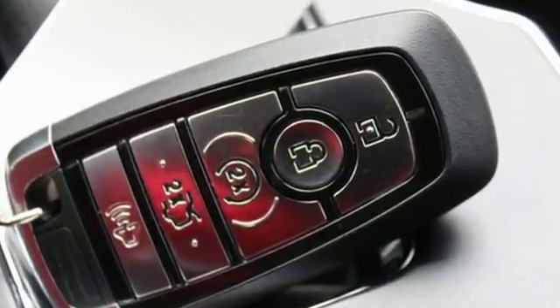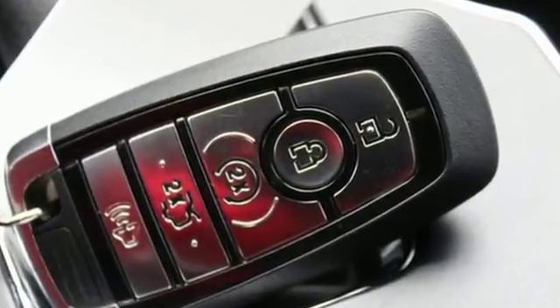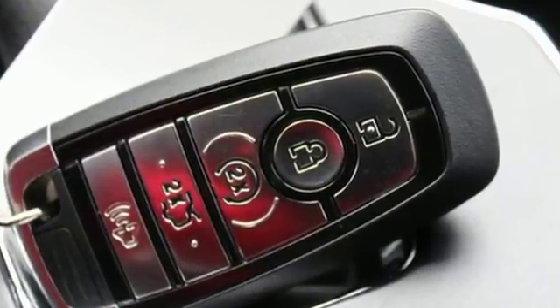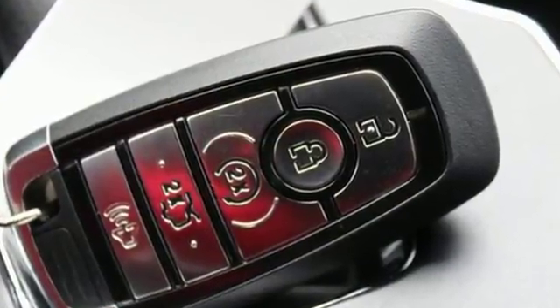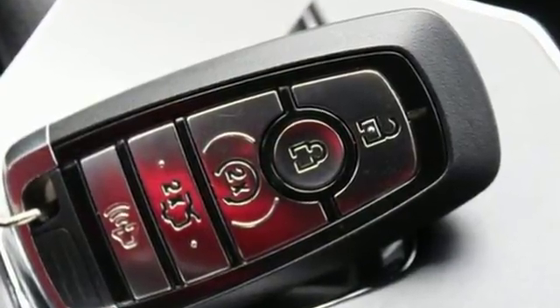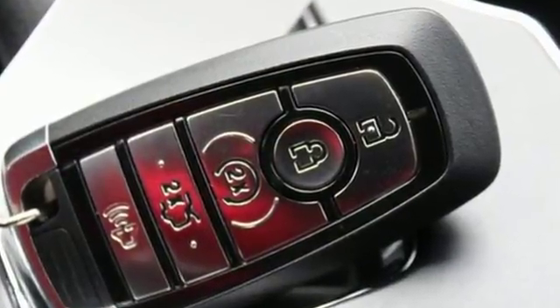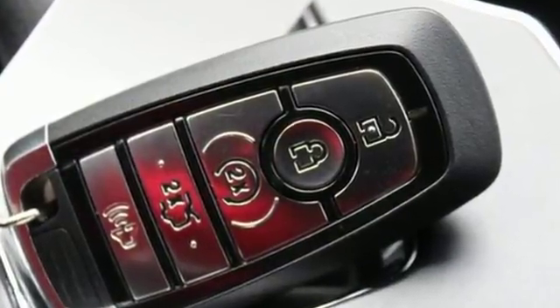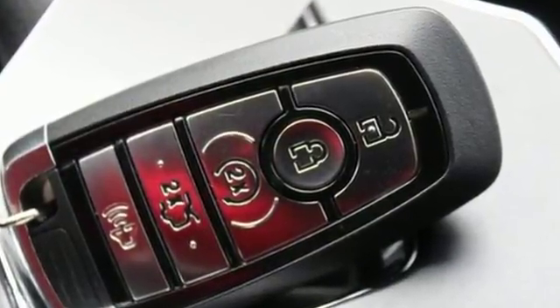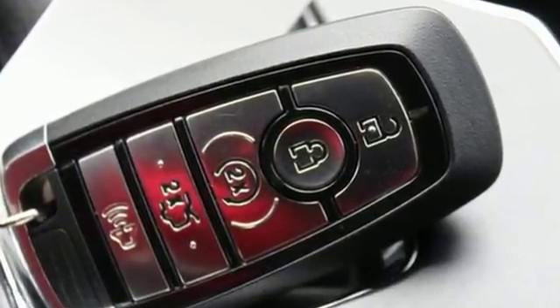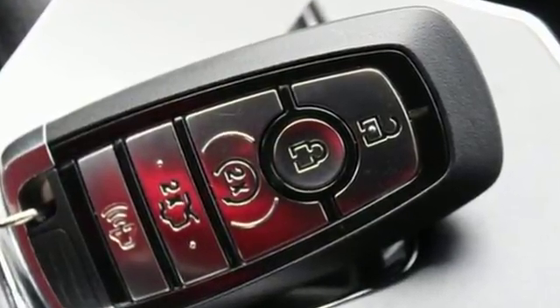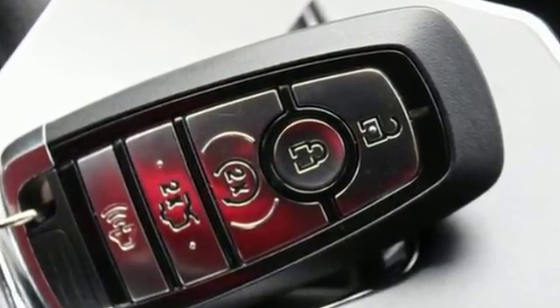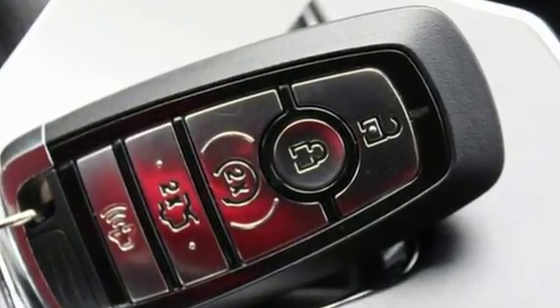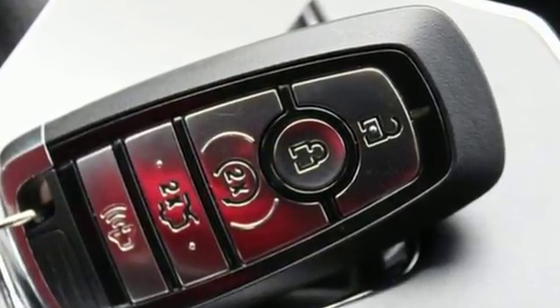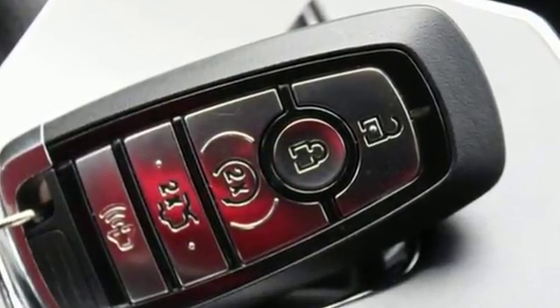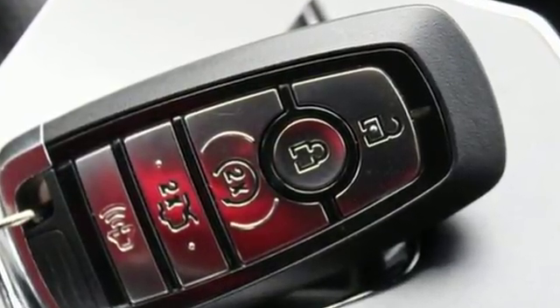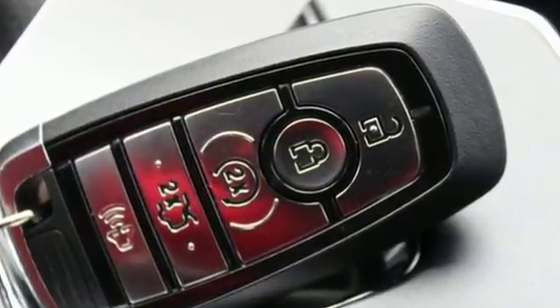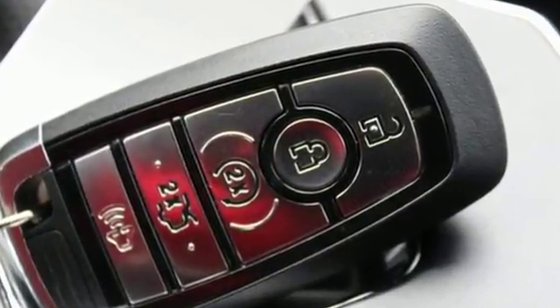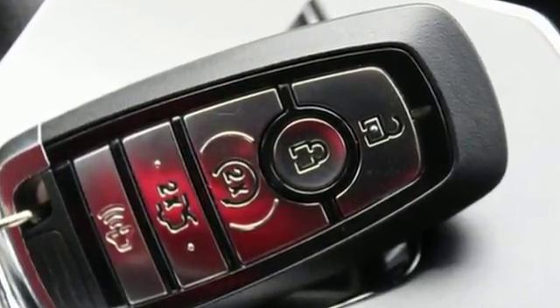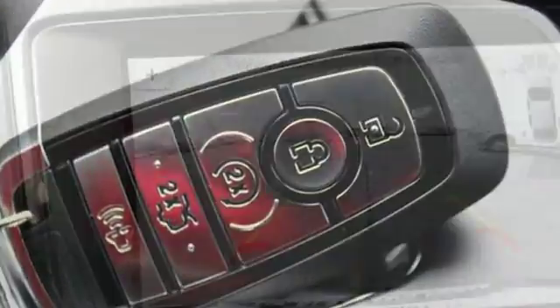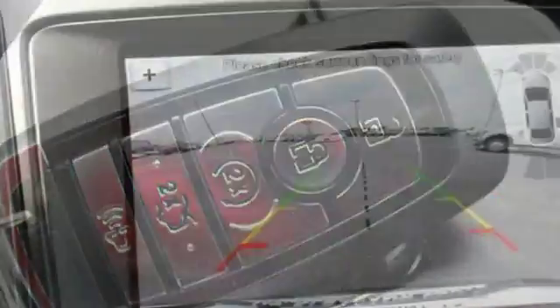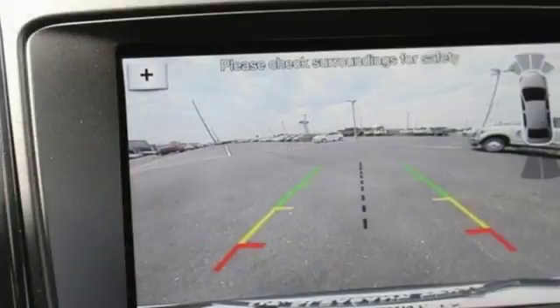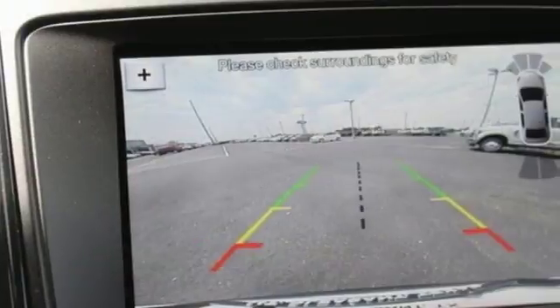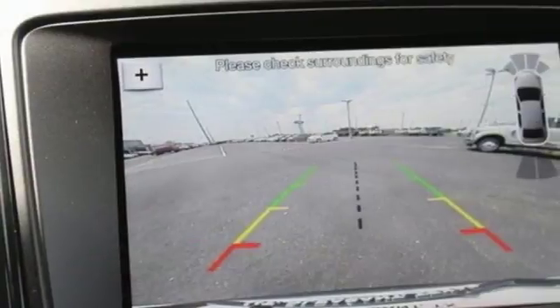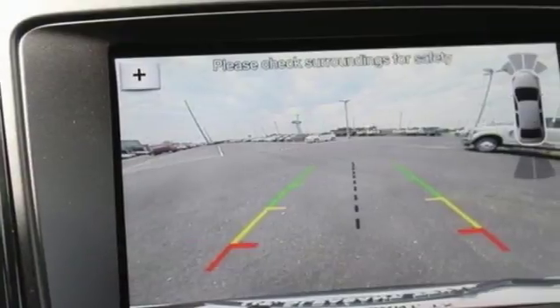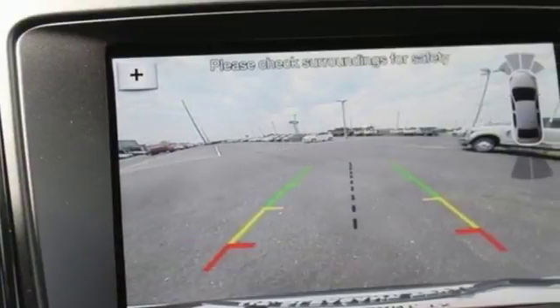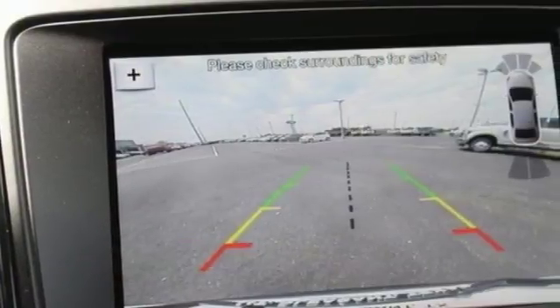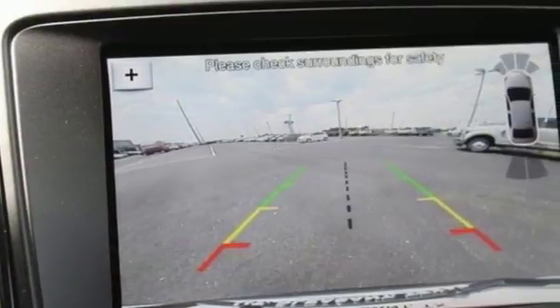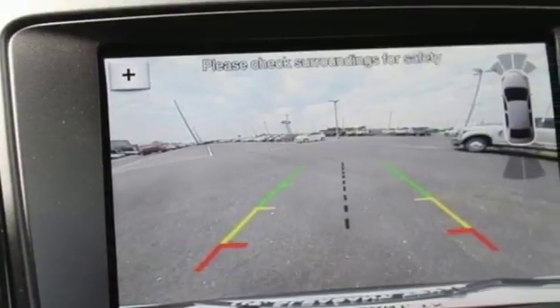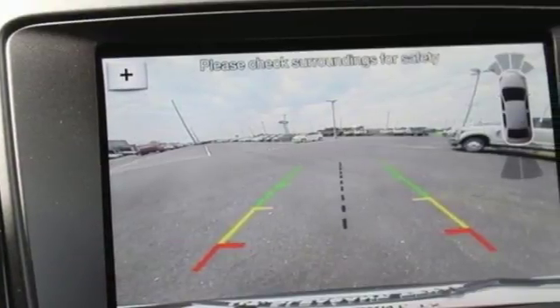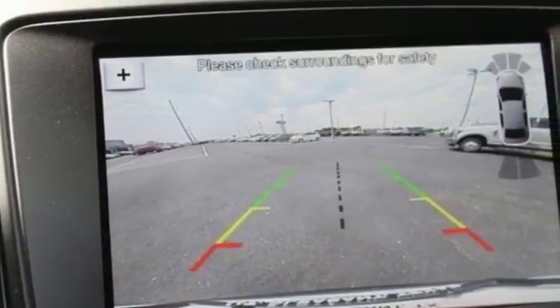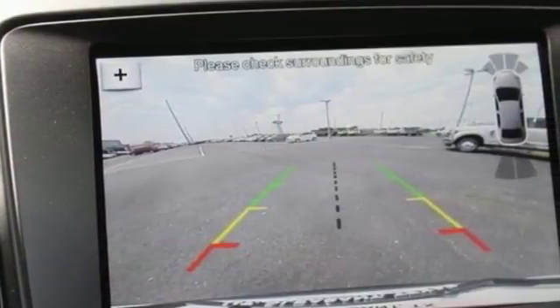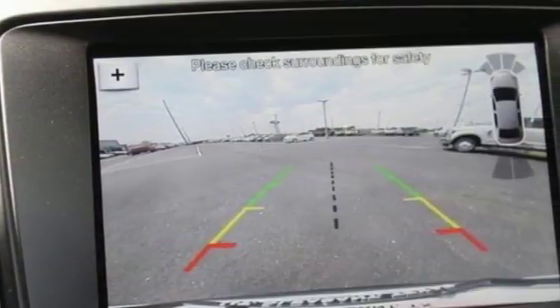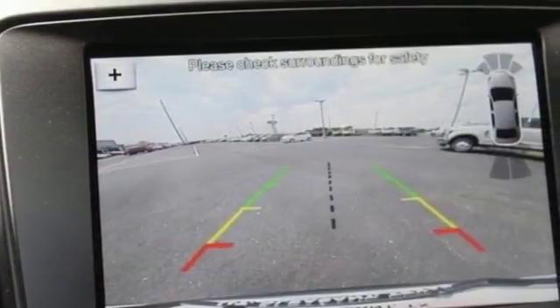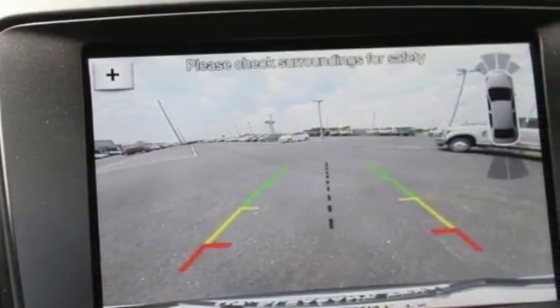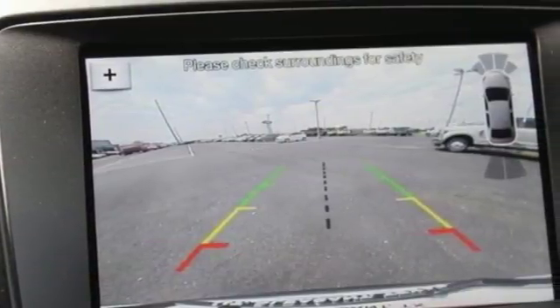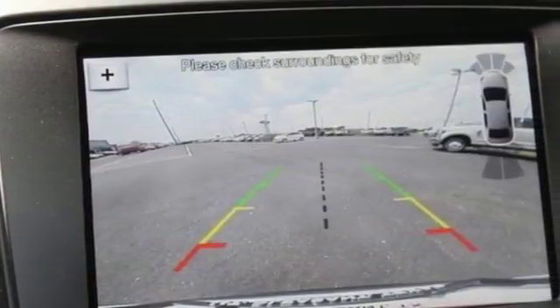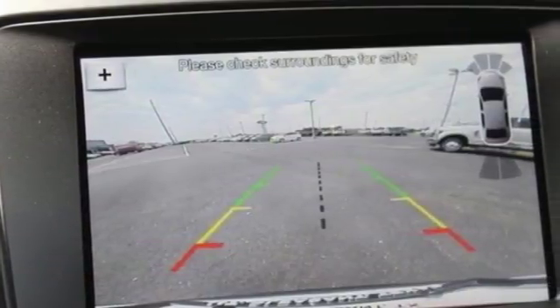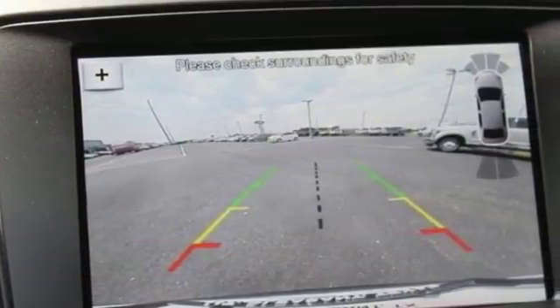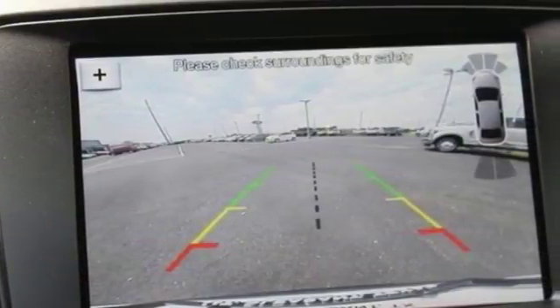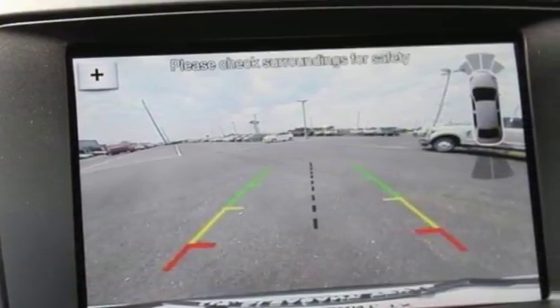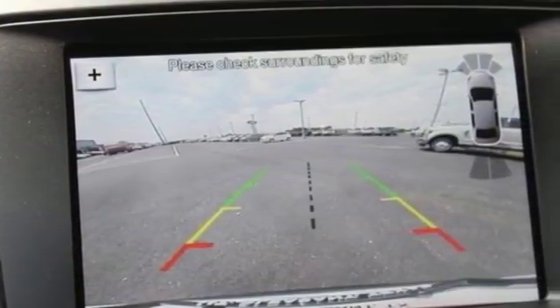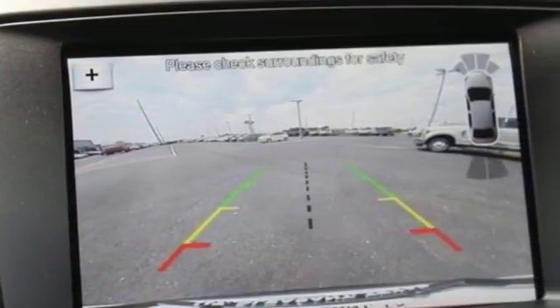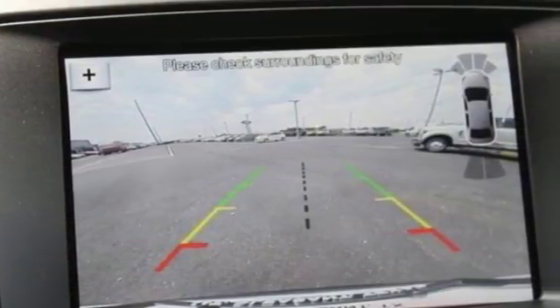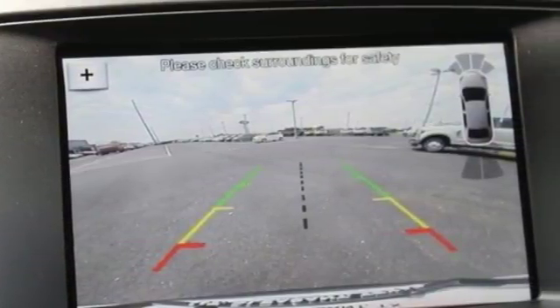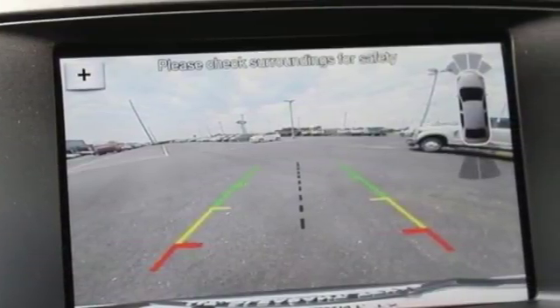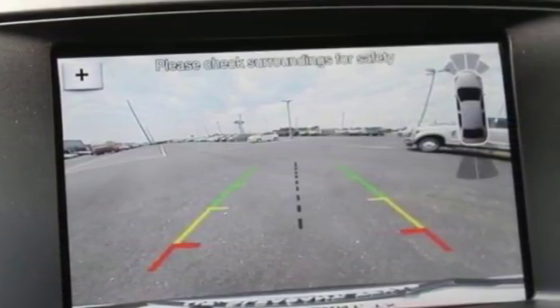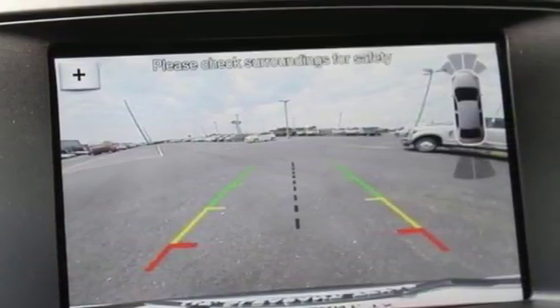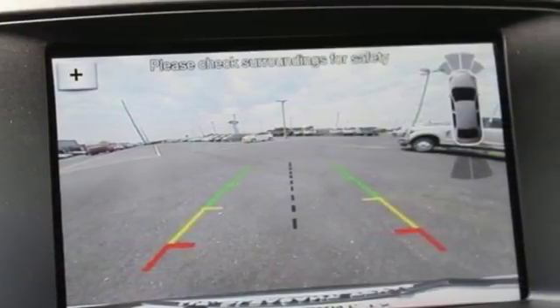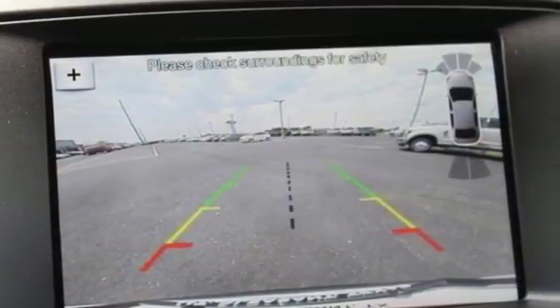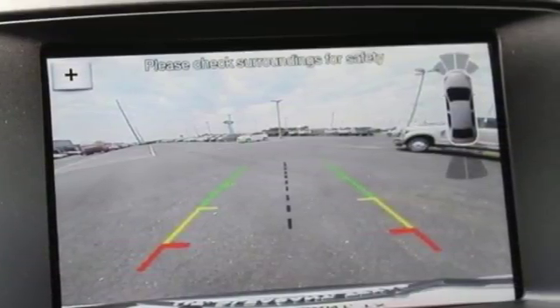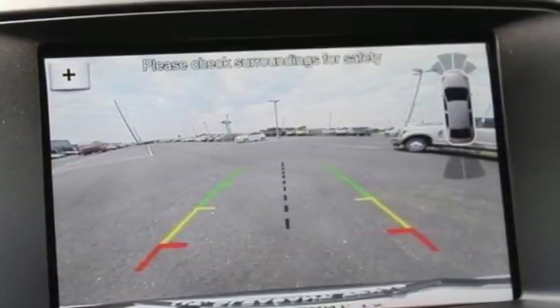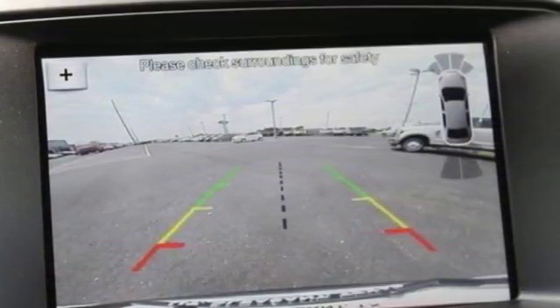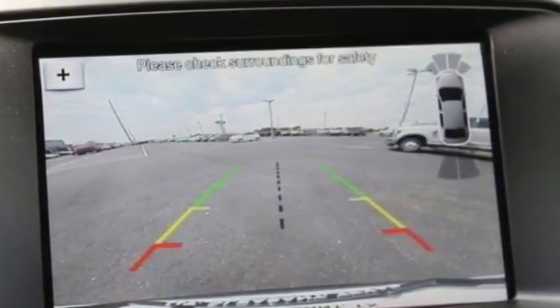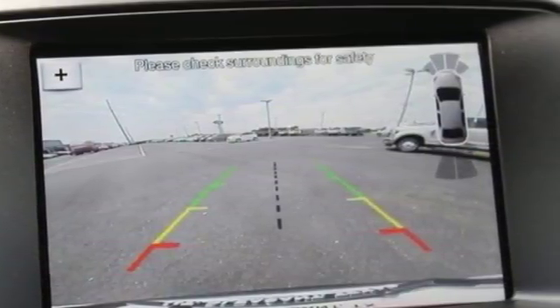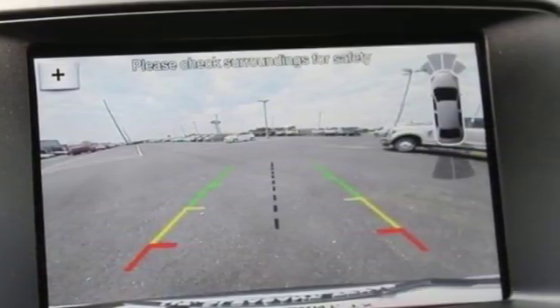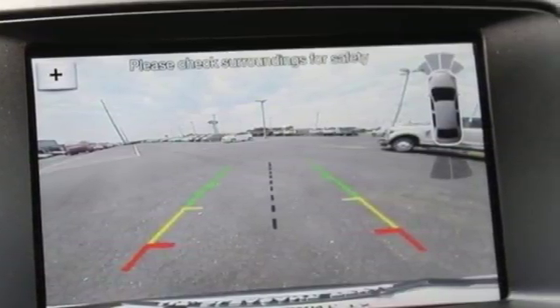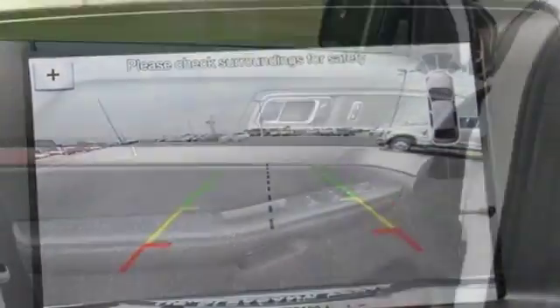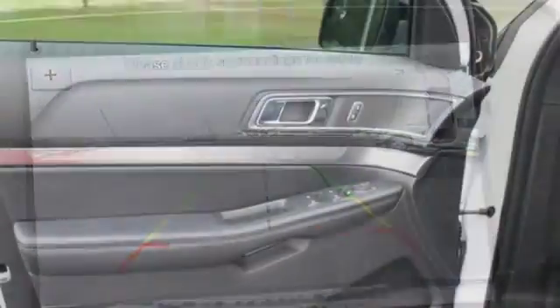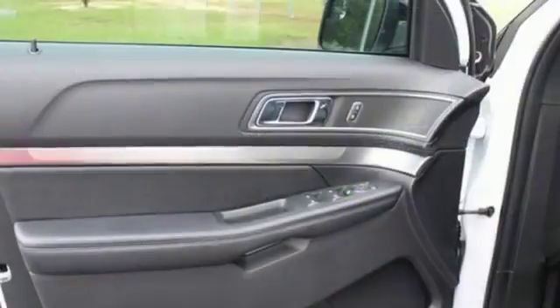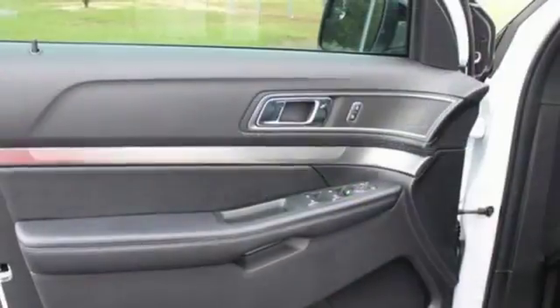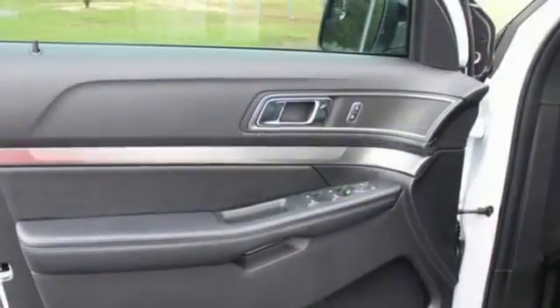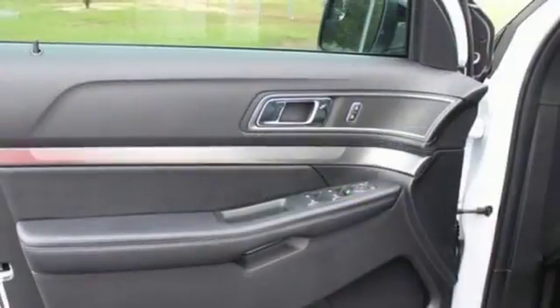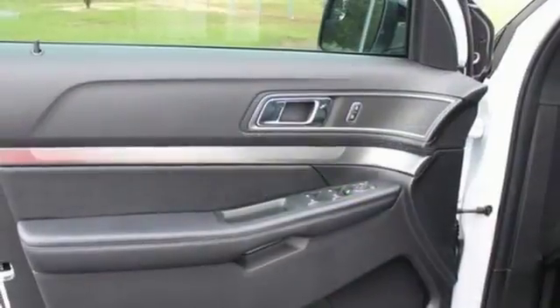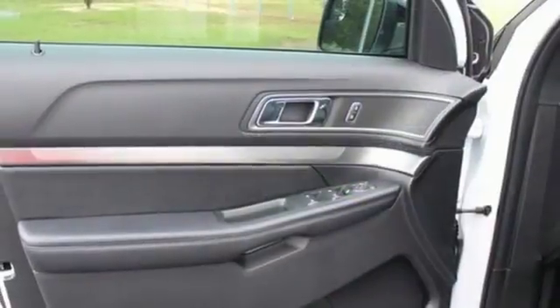The looks make it stand out, and the interior space is ready to be filled in with family, friends and cargo.